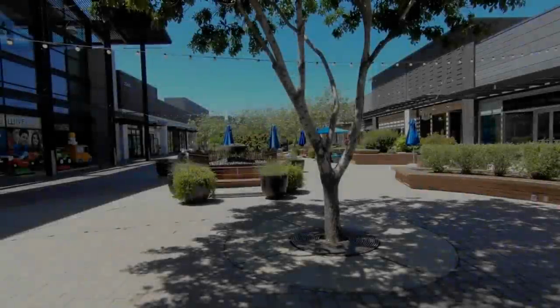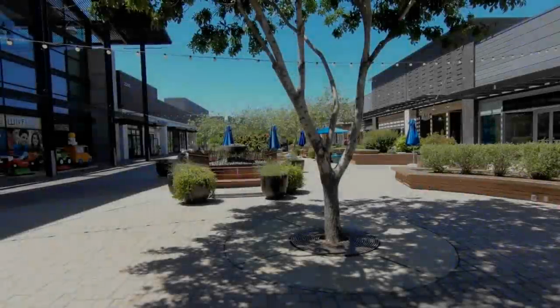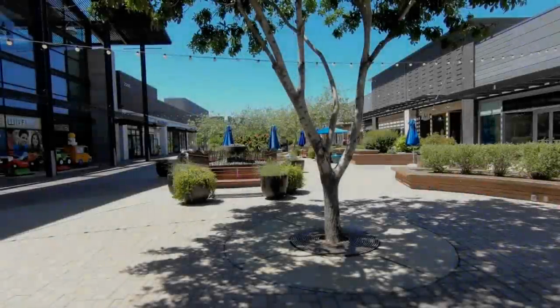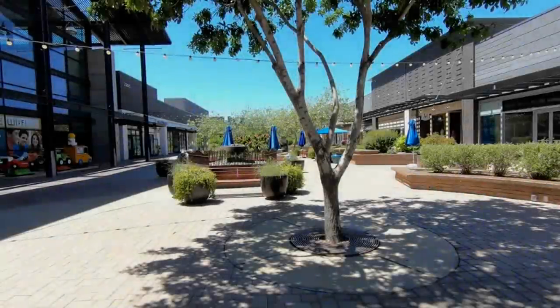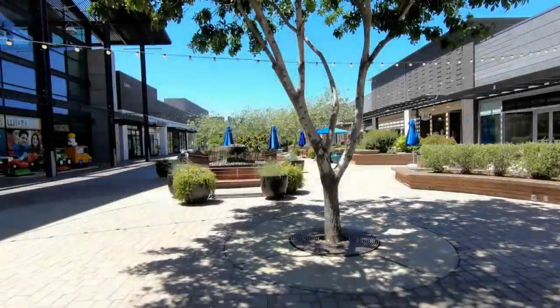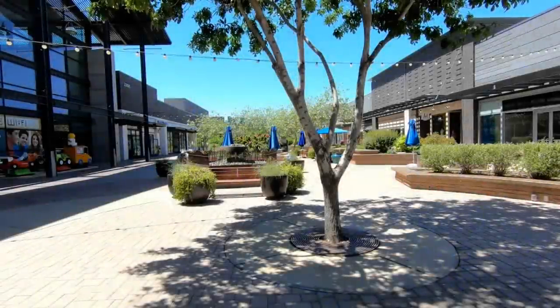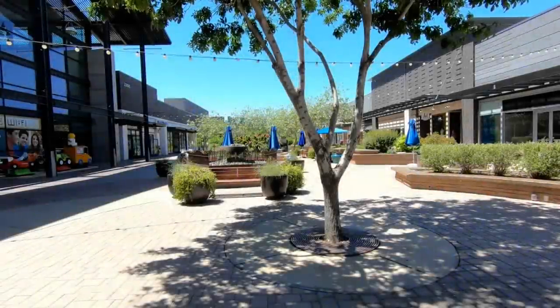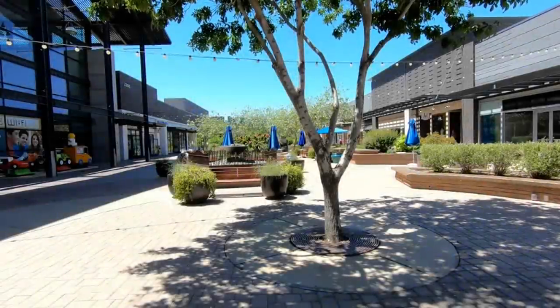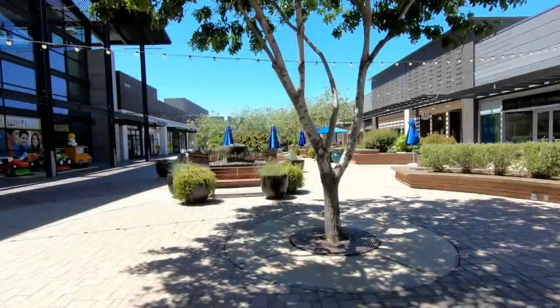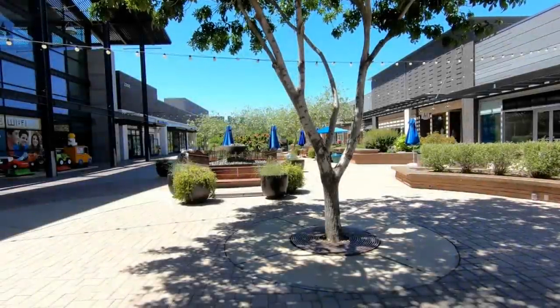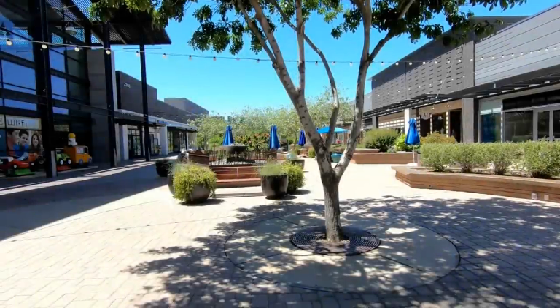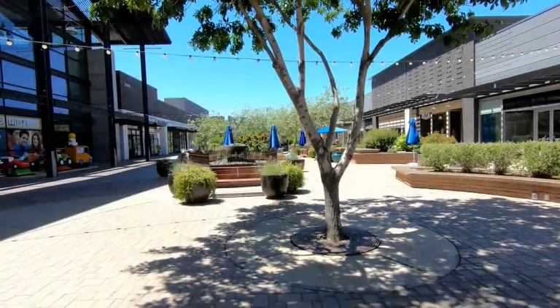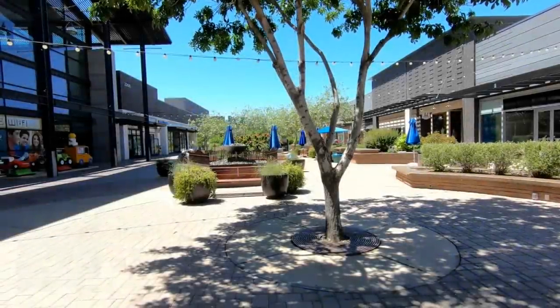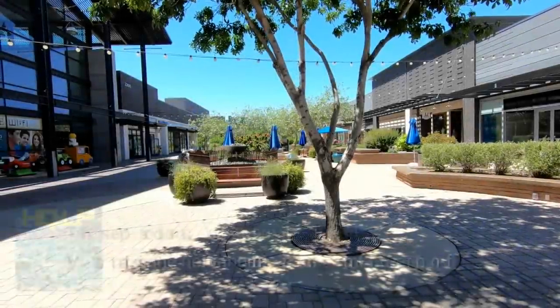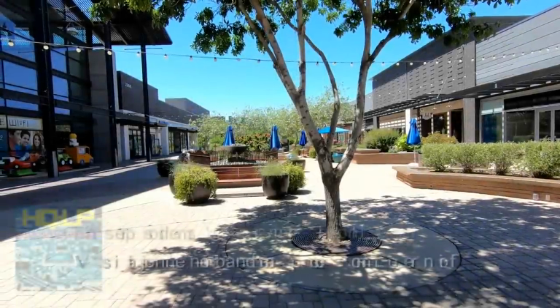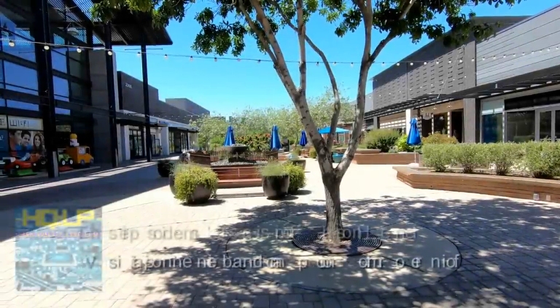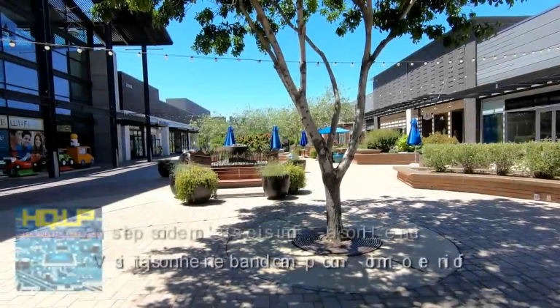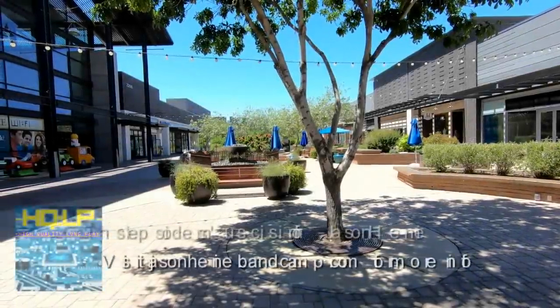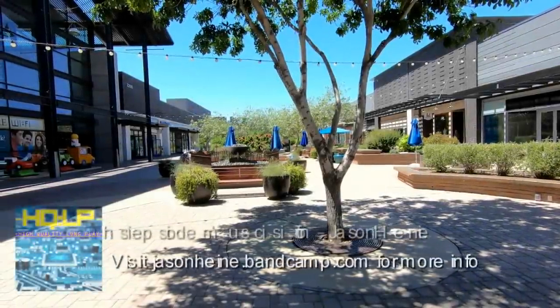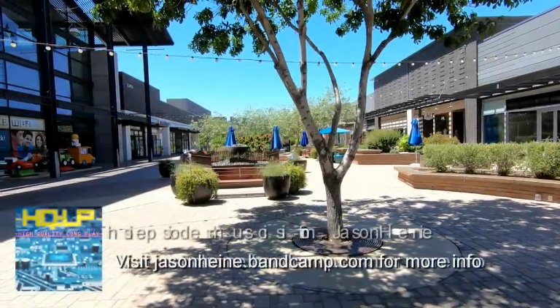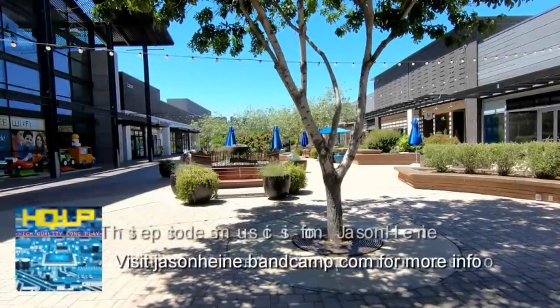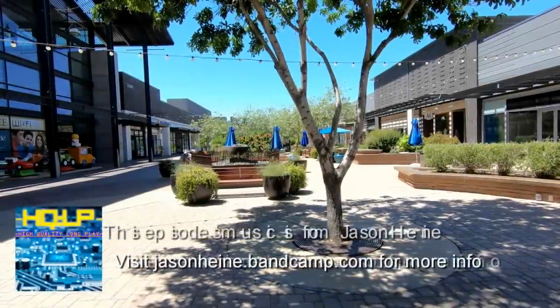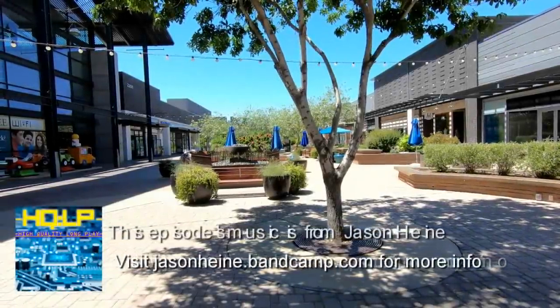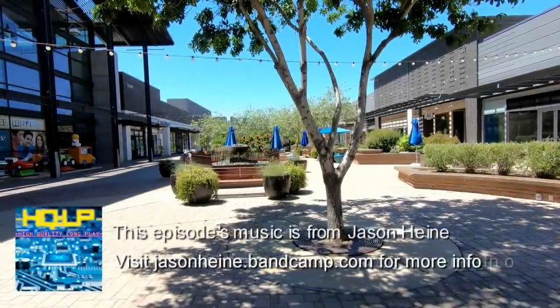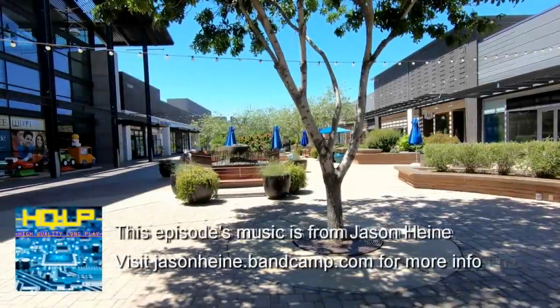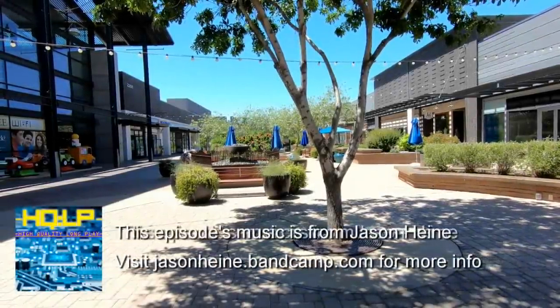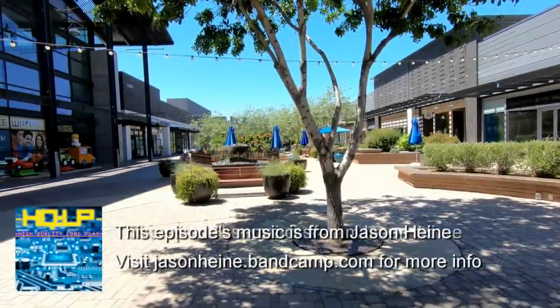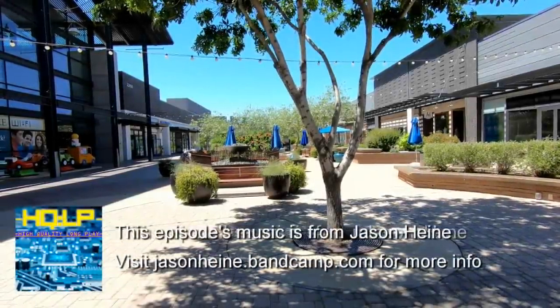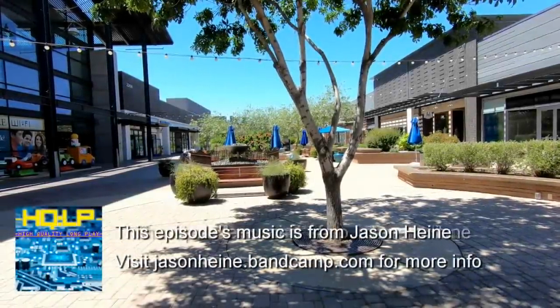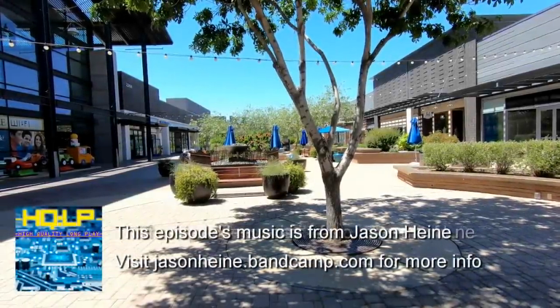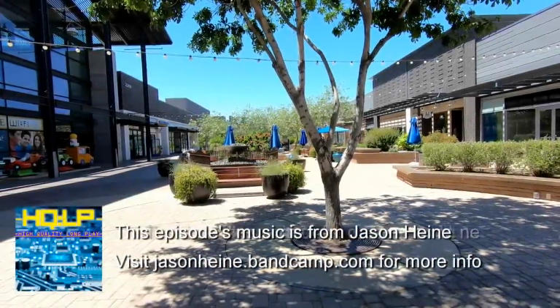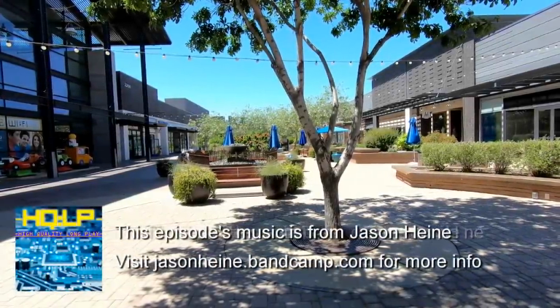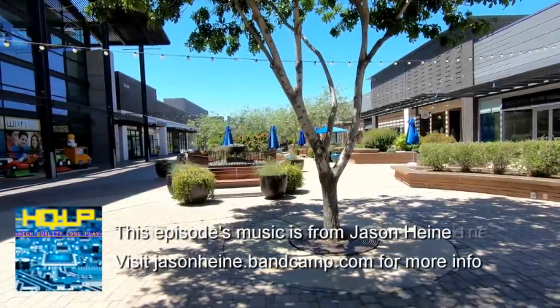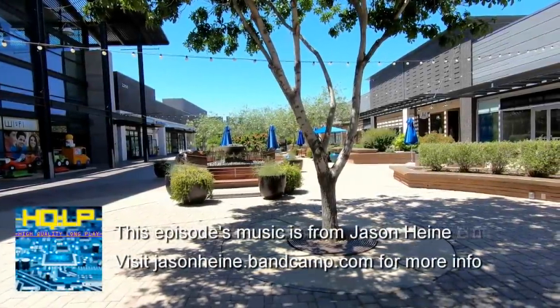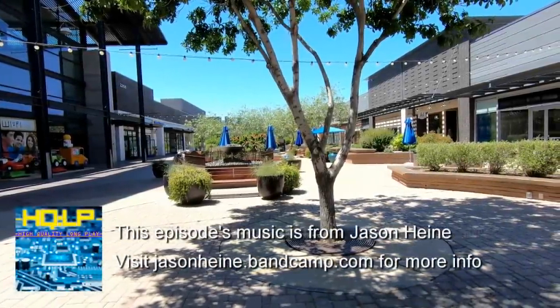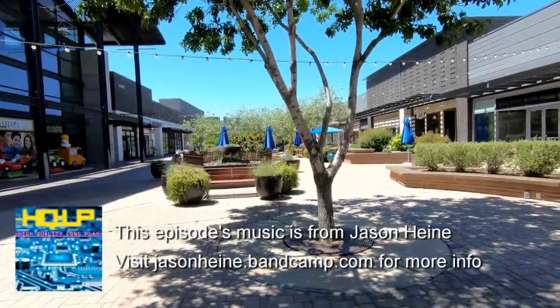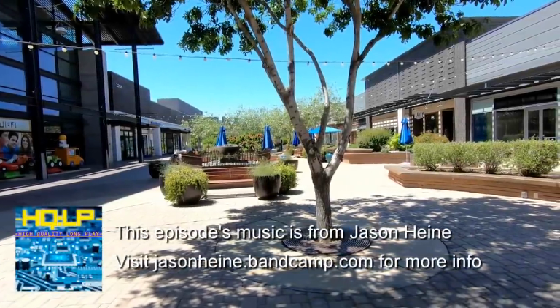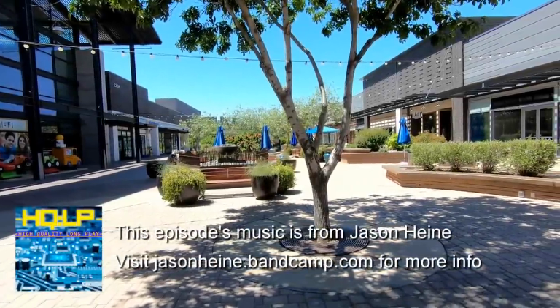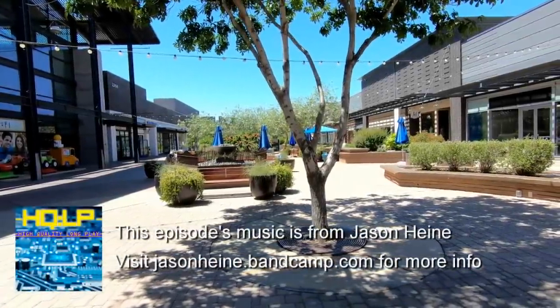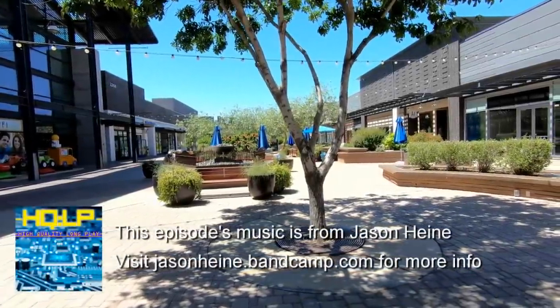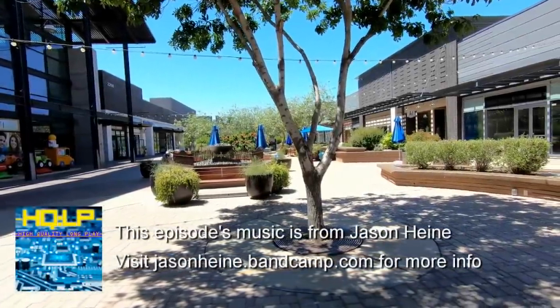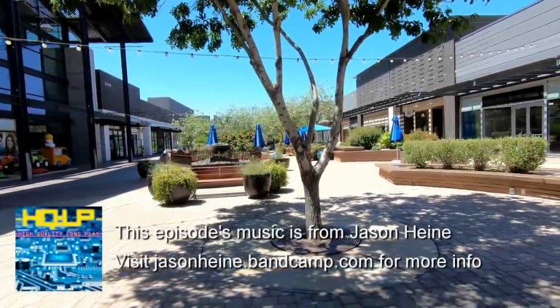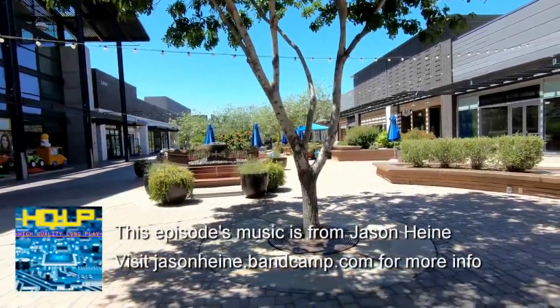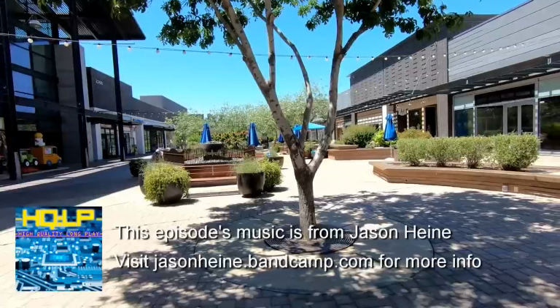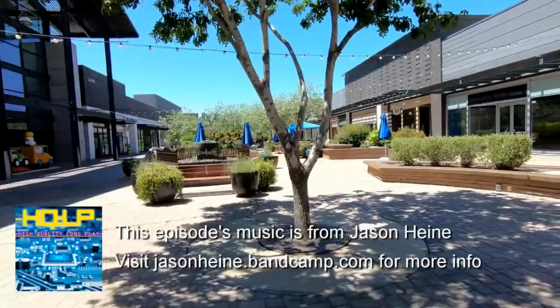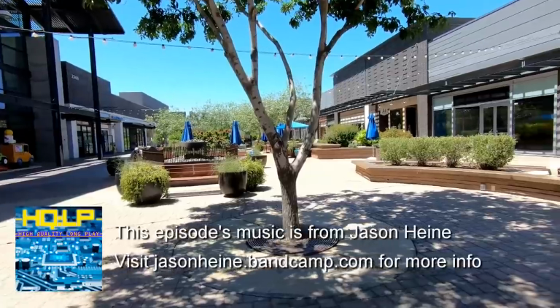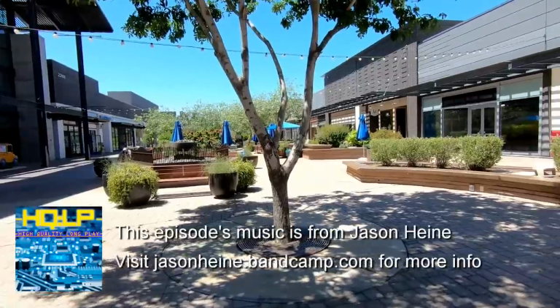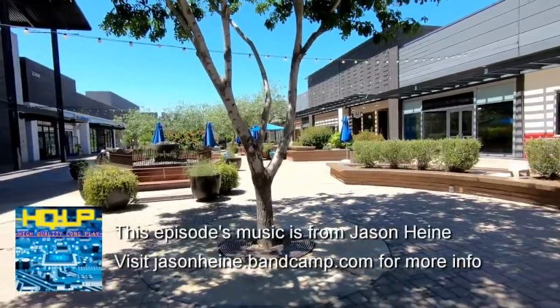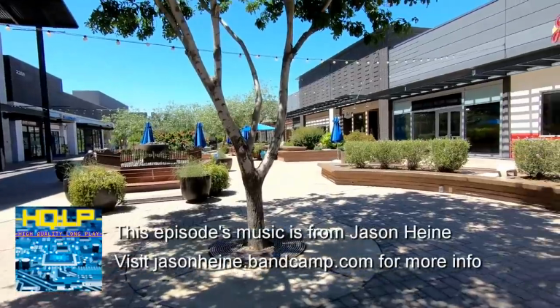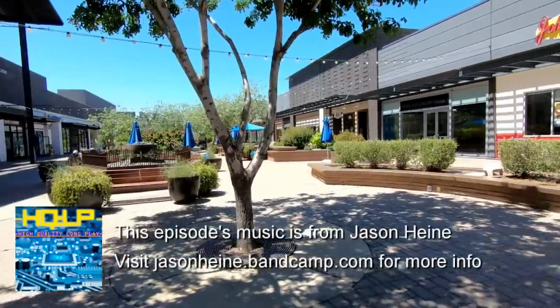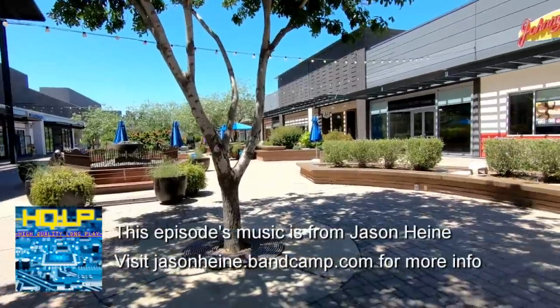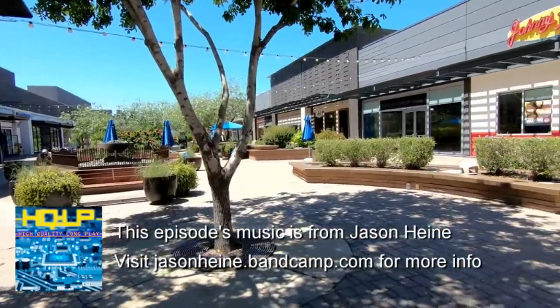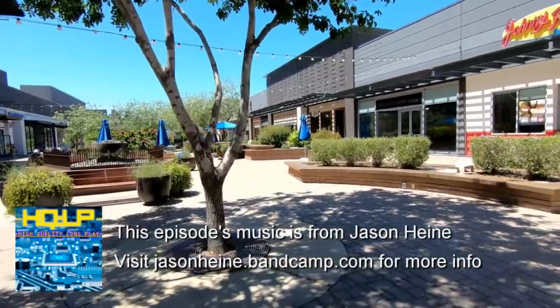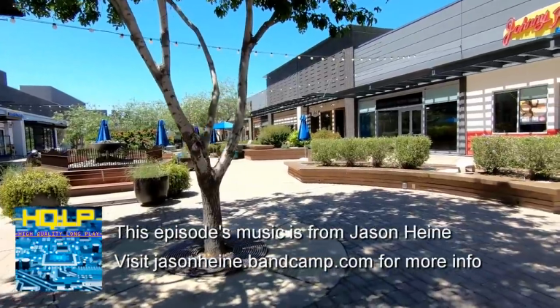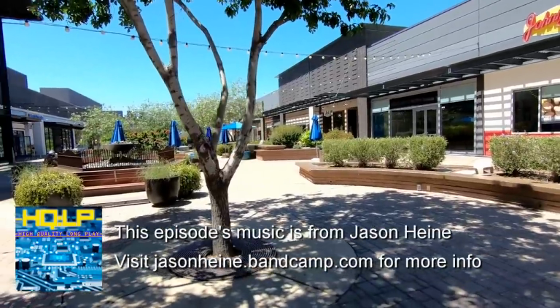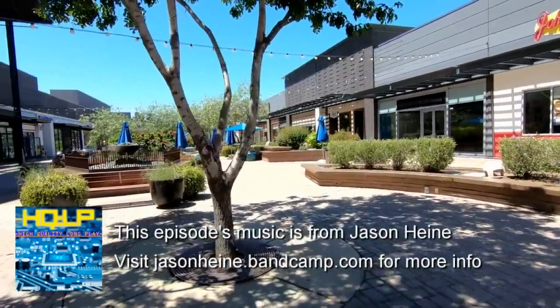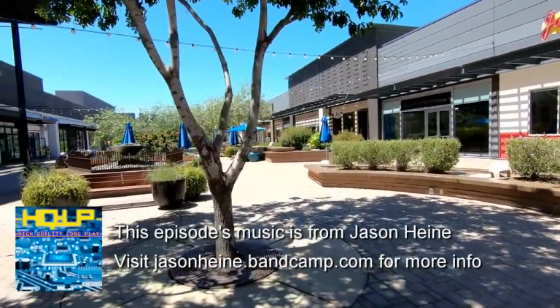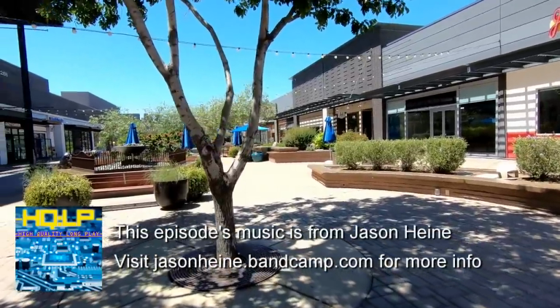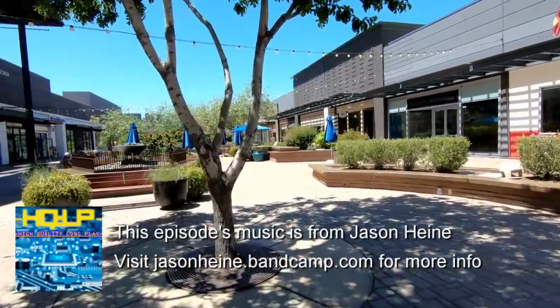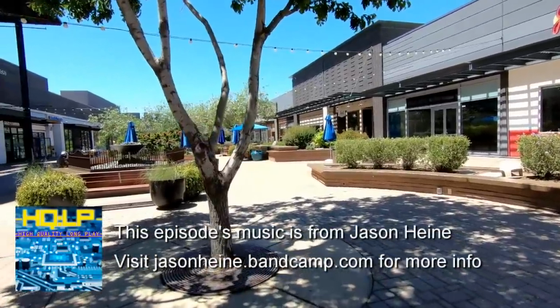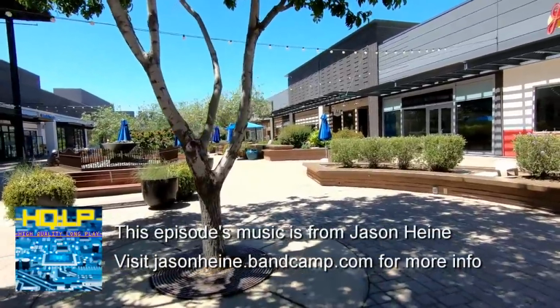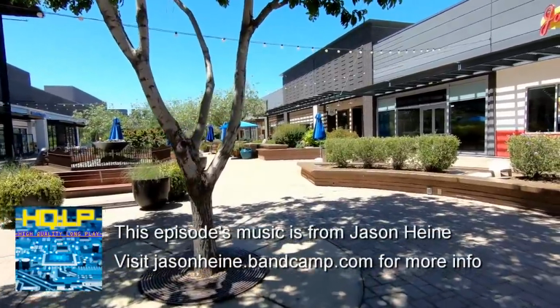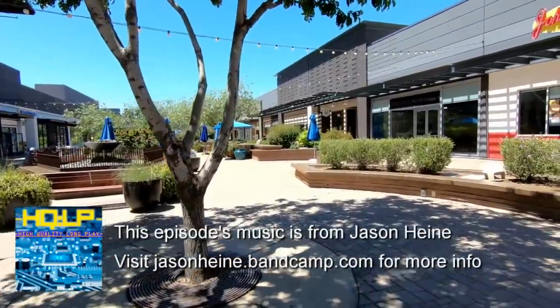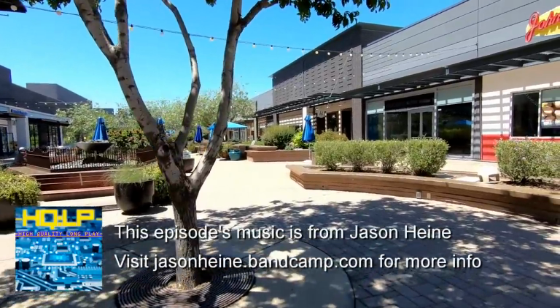Hello everyone, and welcome to Retail Archeology. Today we'll be taking a look at Santan Village in Gilbert, Arizona.